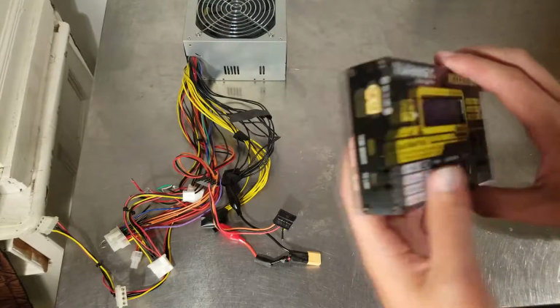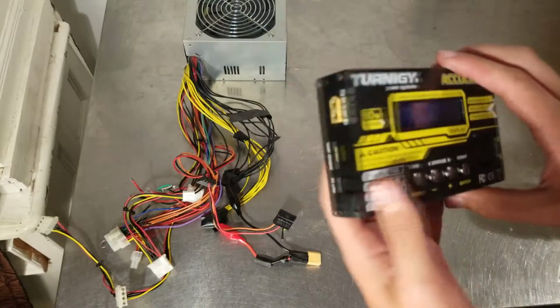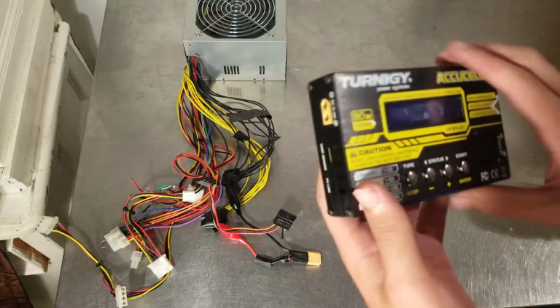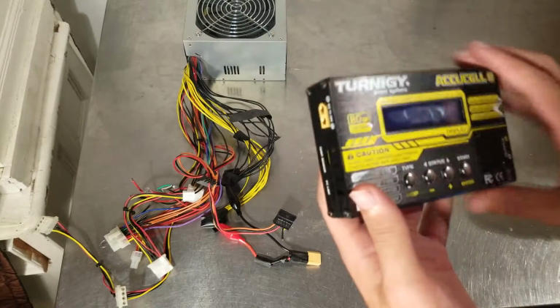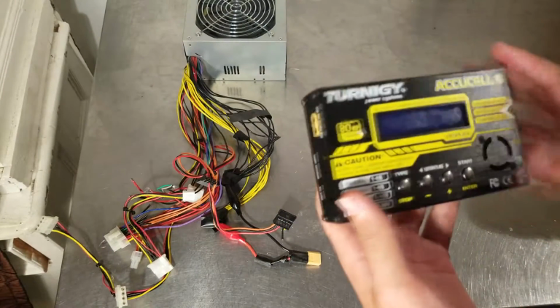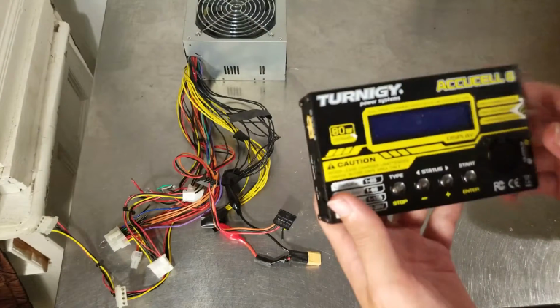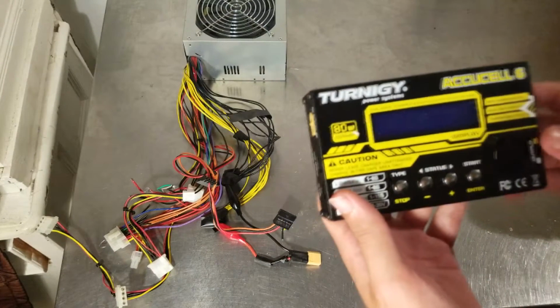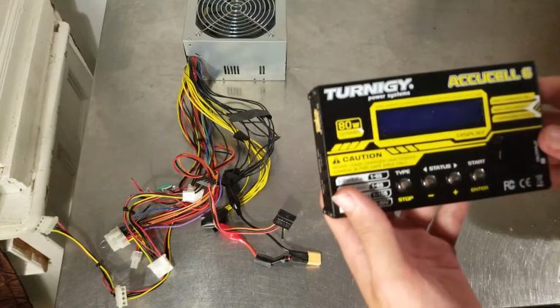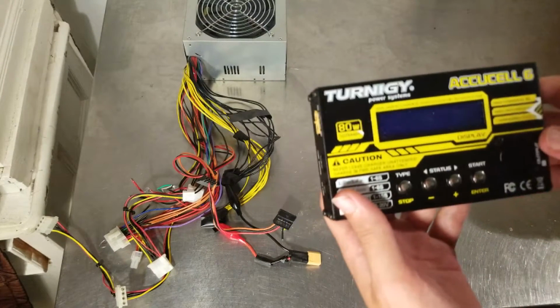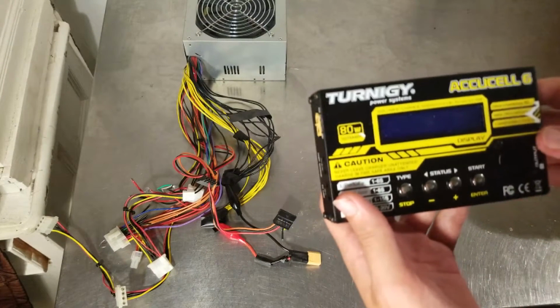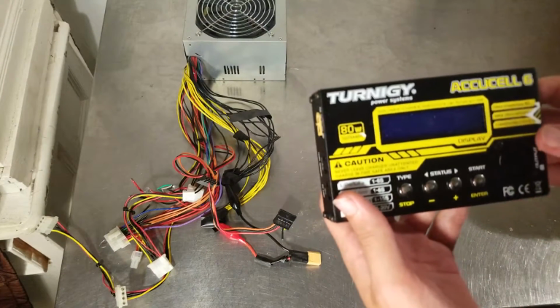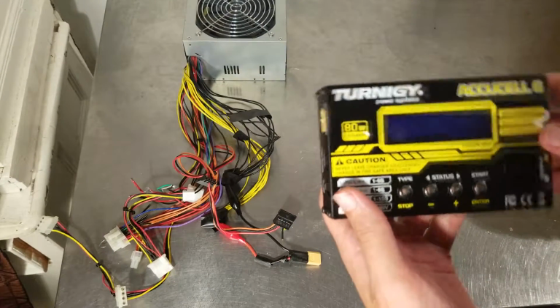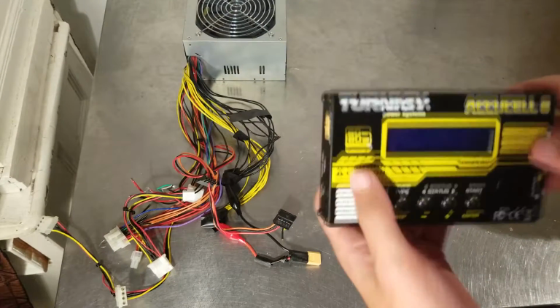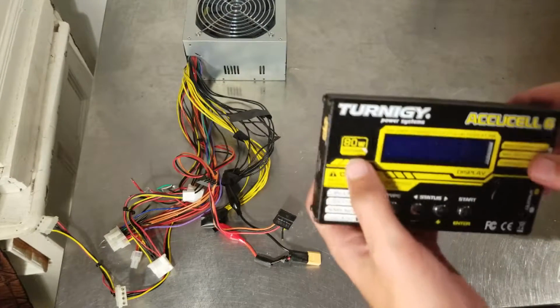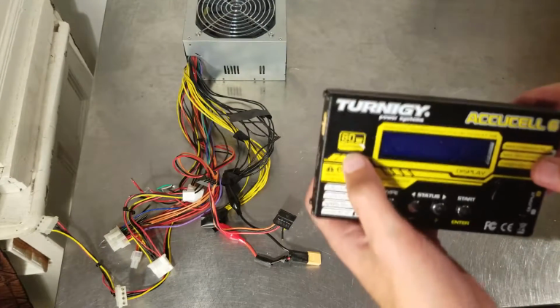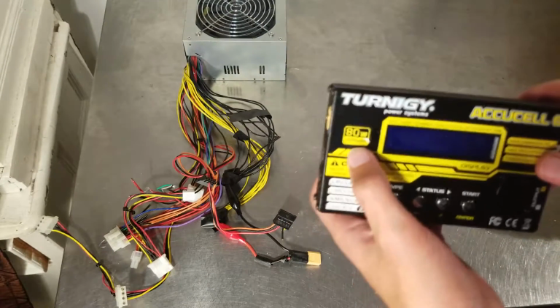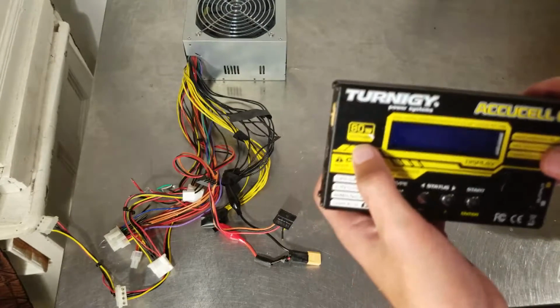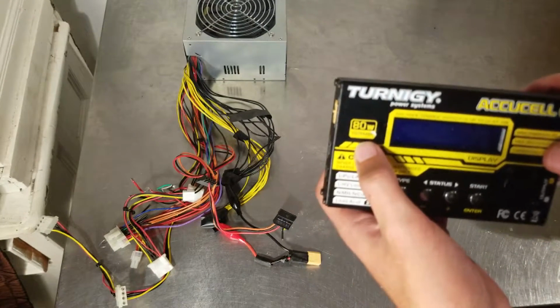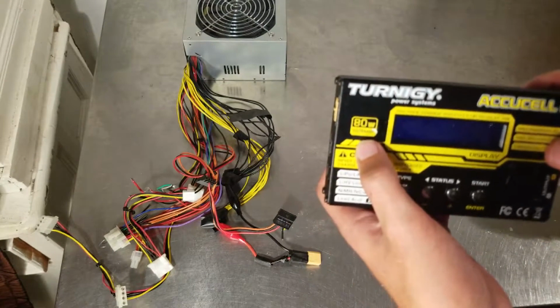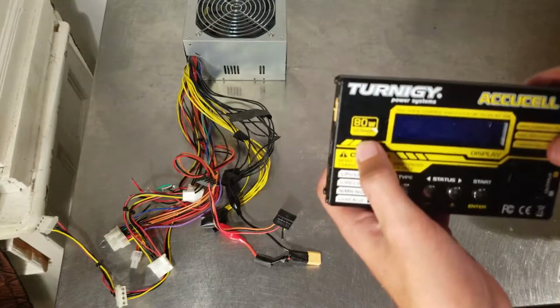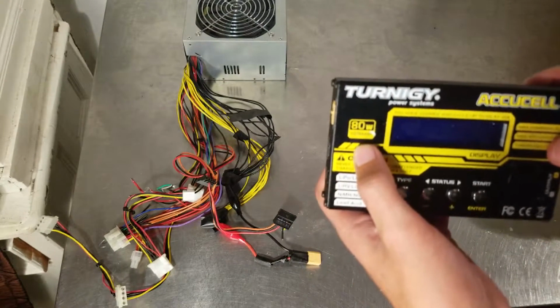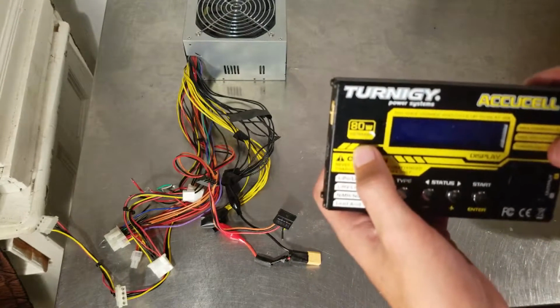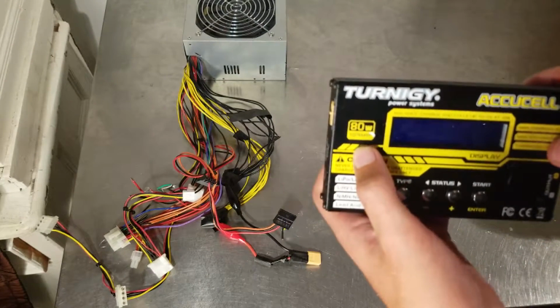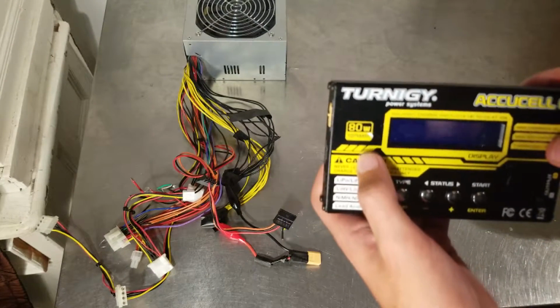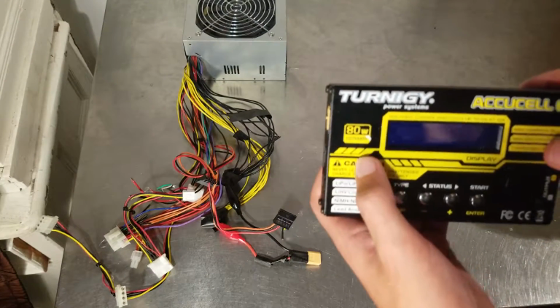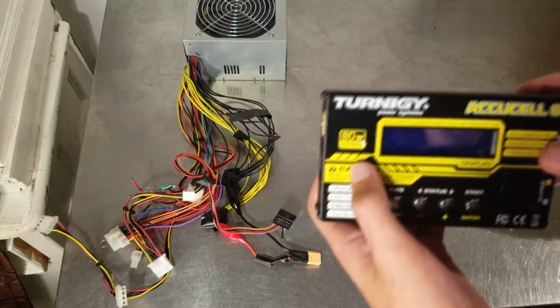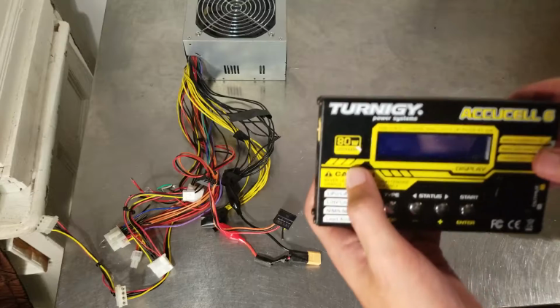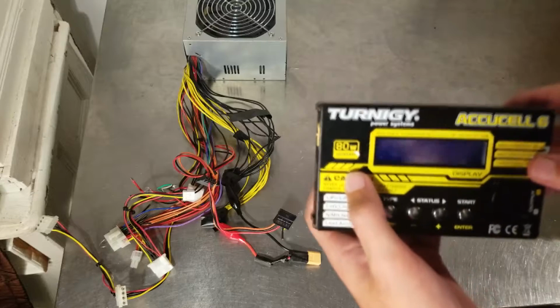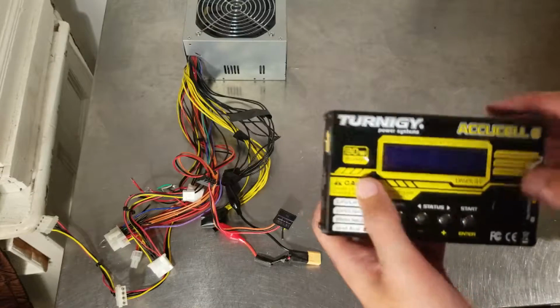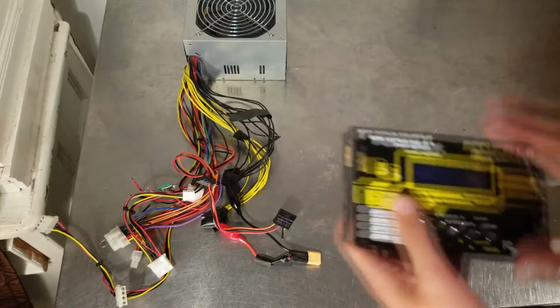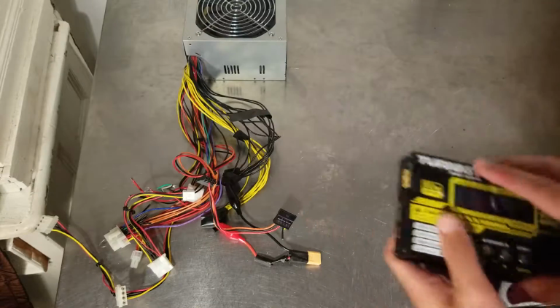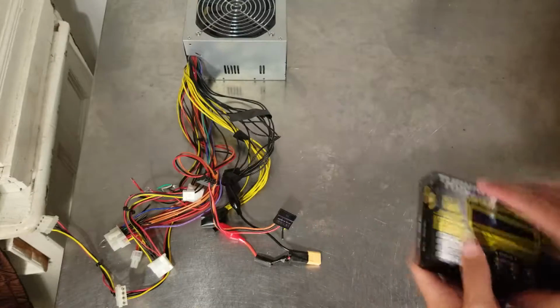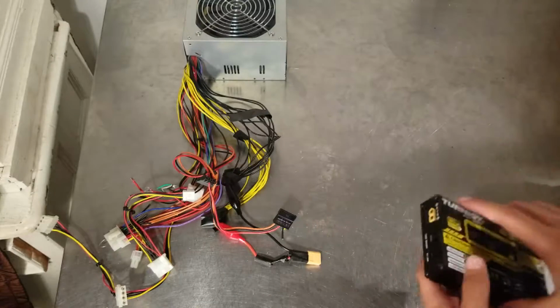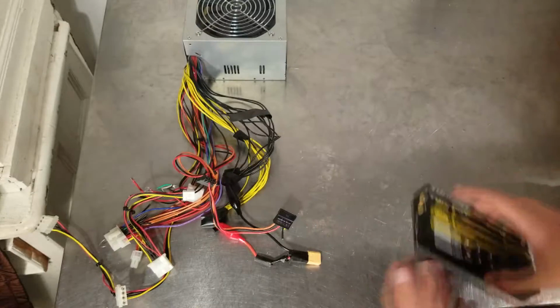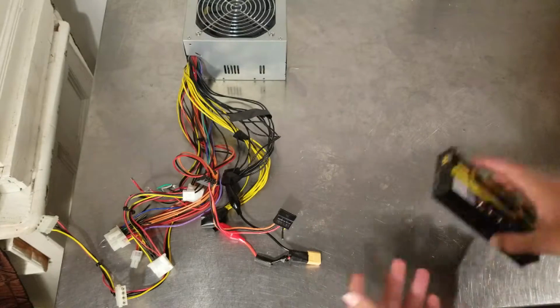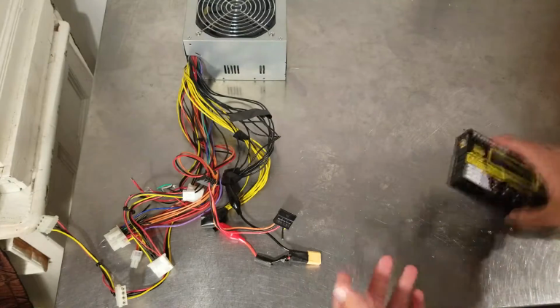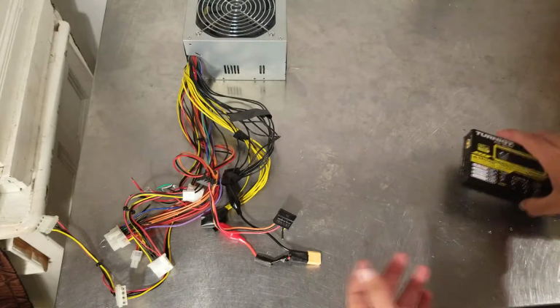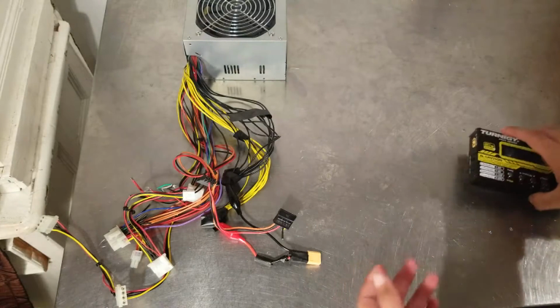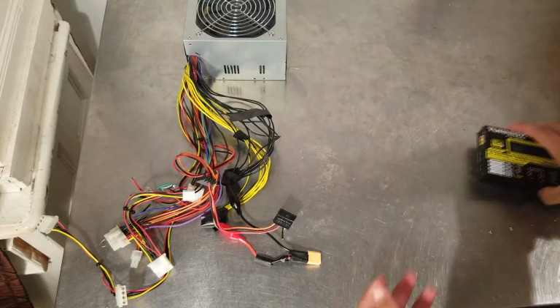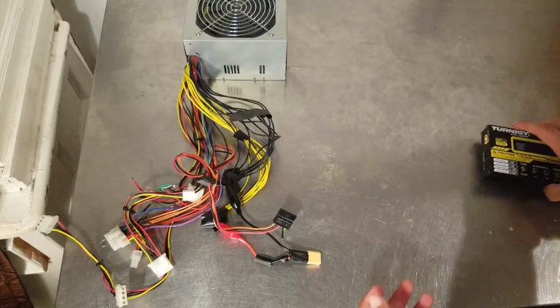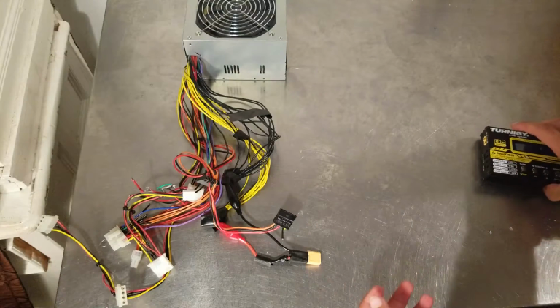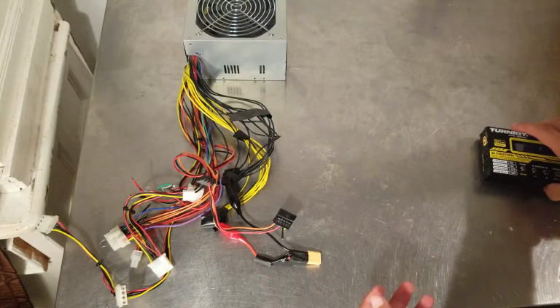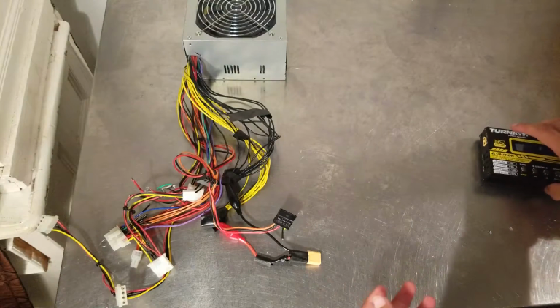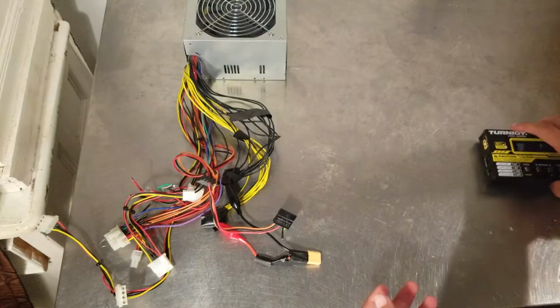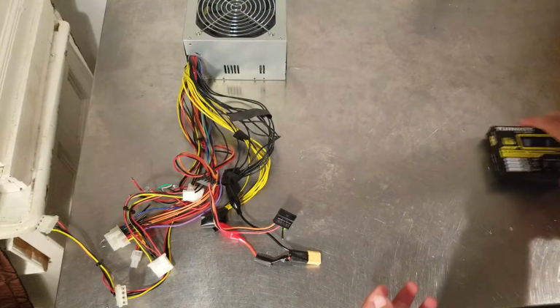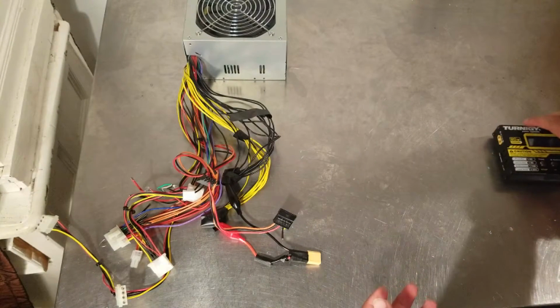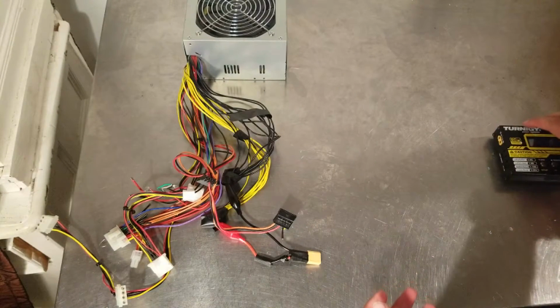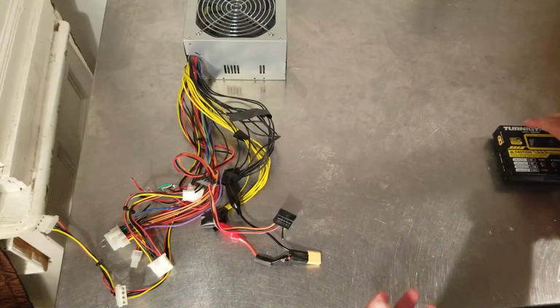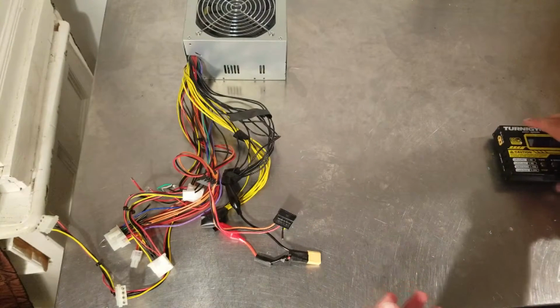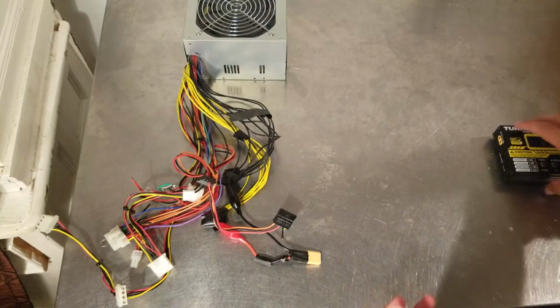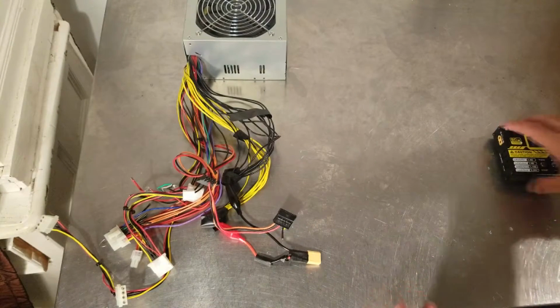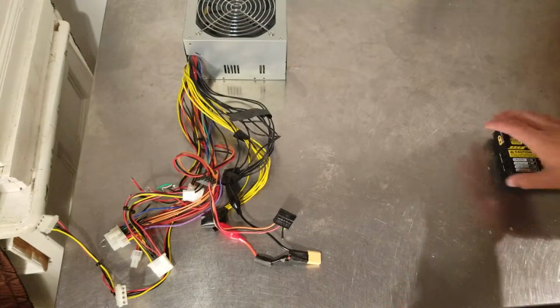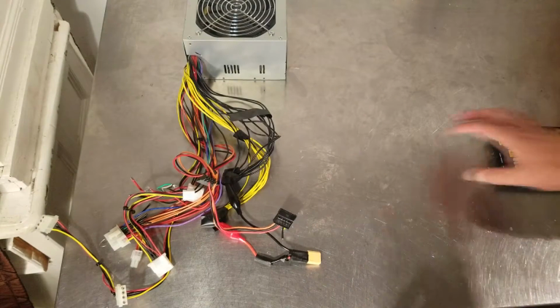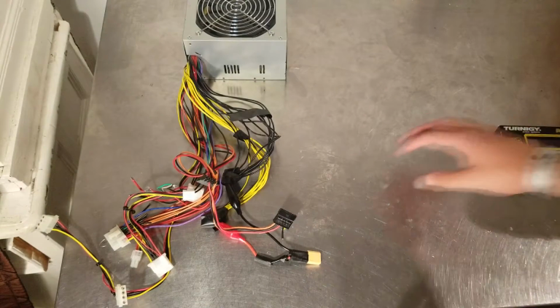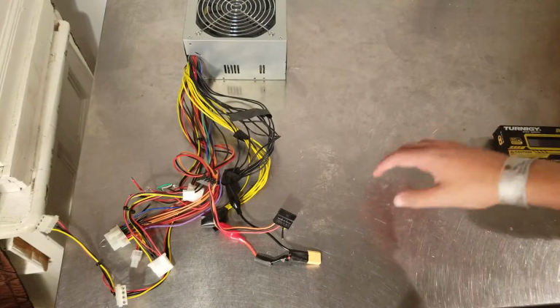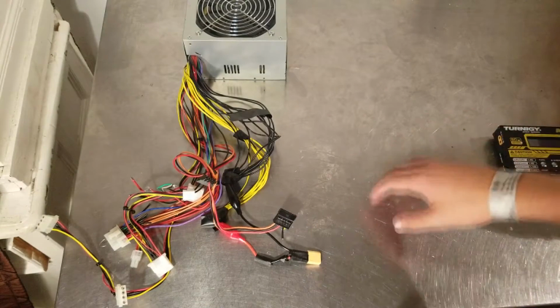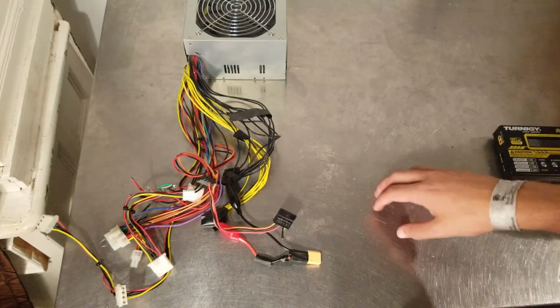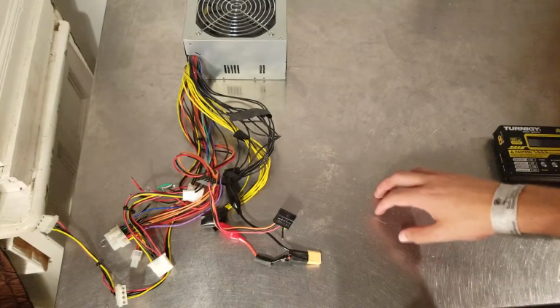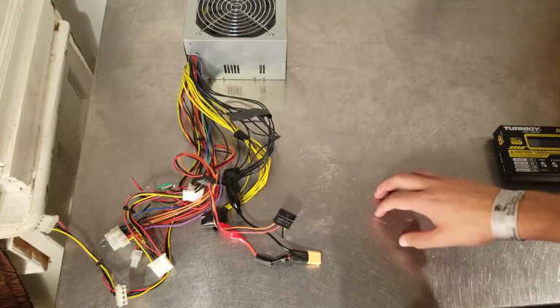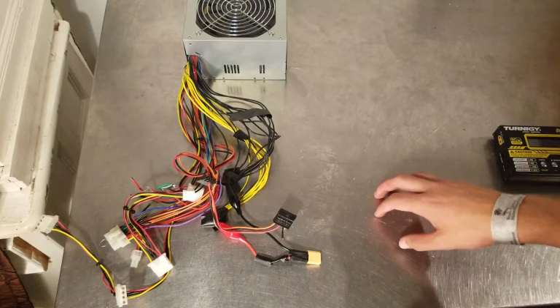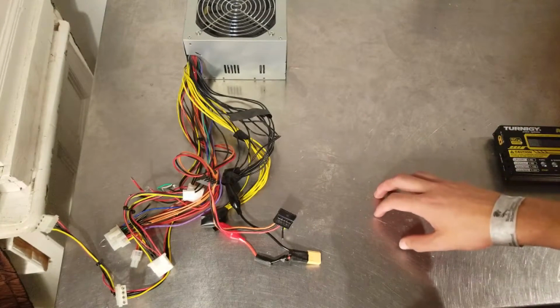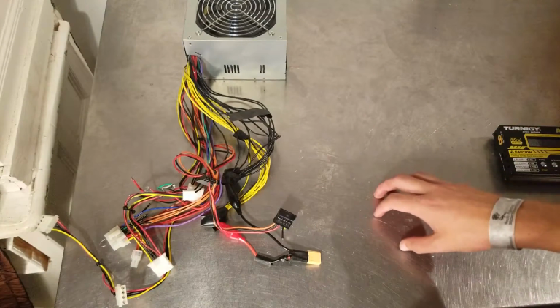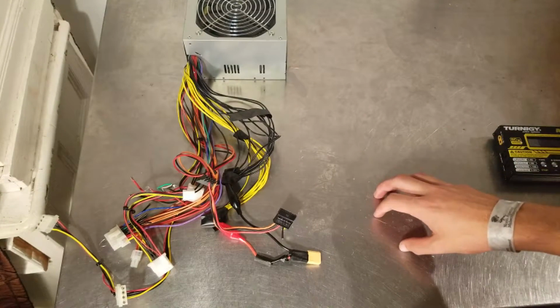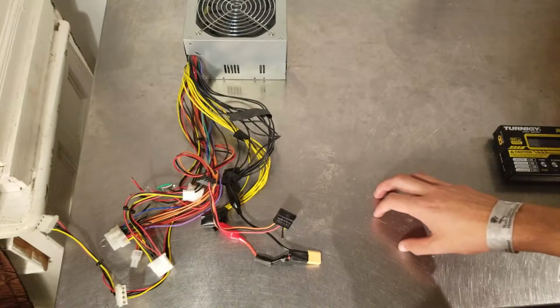So far it's actually worked pretty well. As you can tell, it's 80 watts and 10 amps, which isn't too bad. Let's get right into the first part.